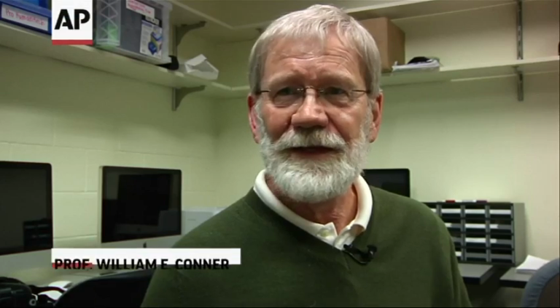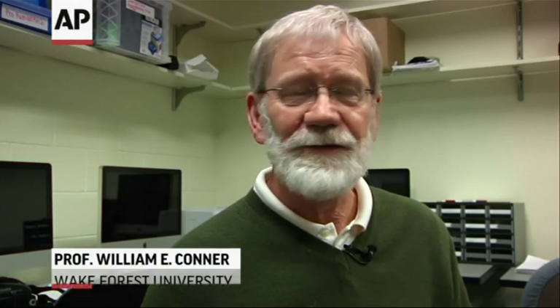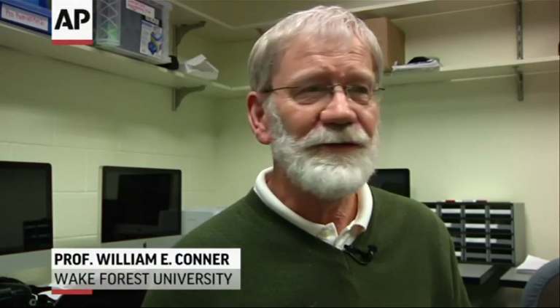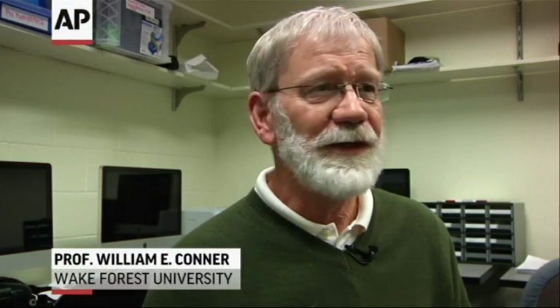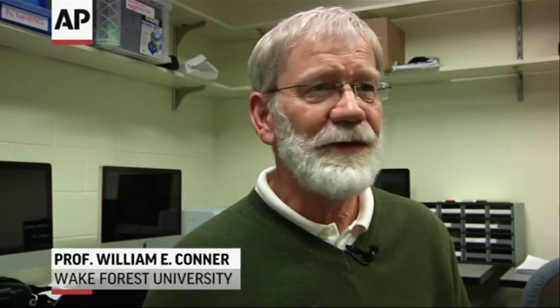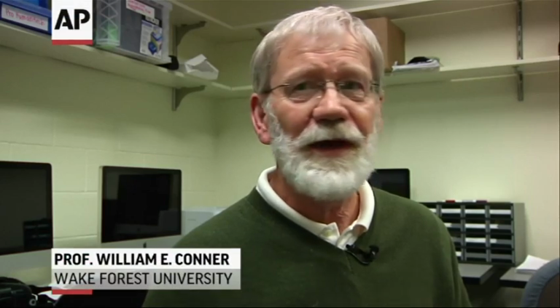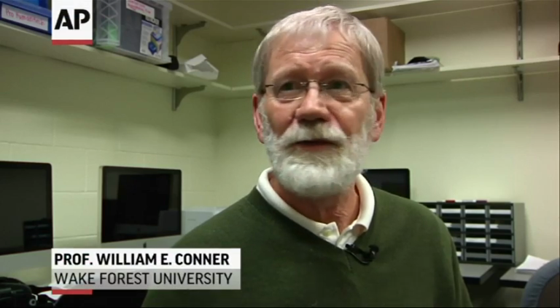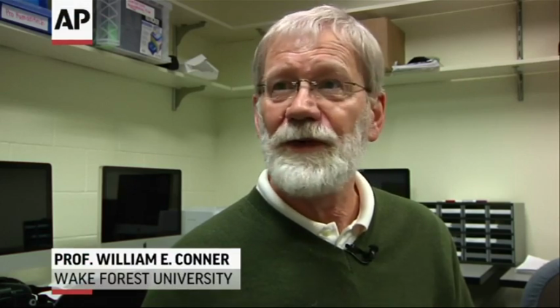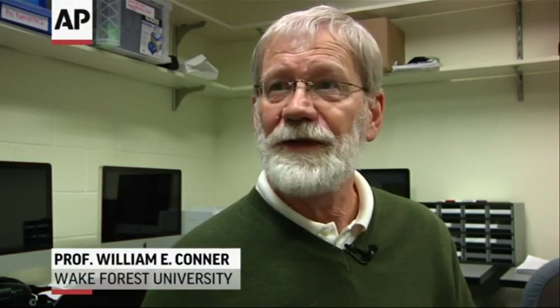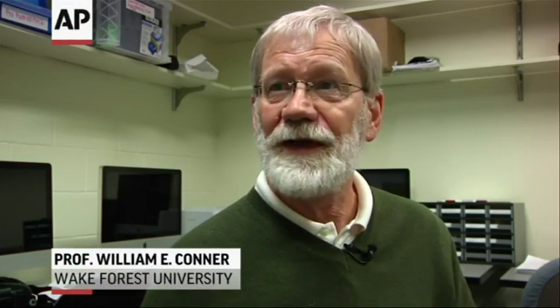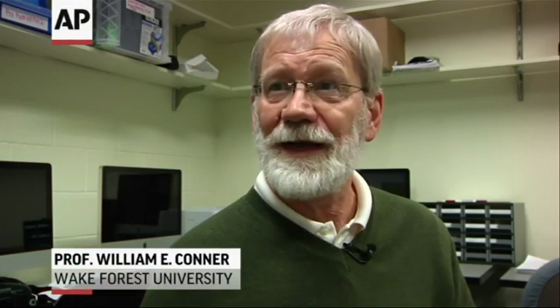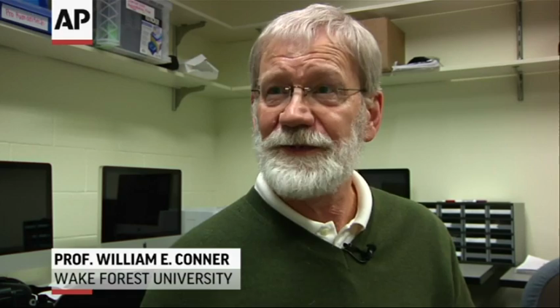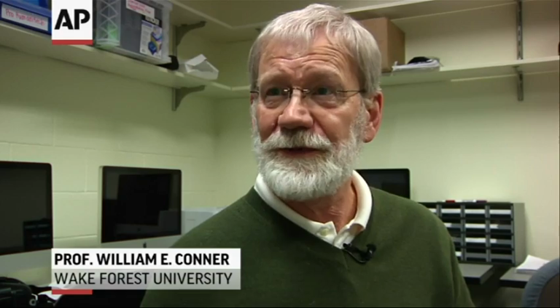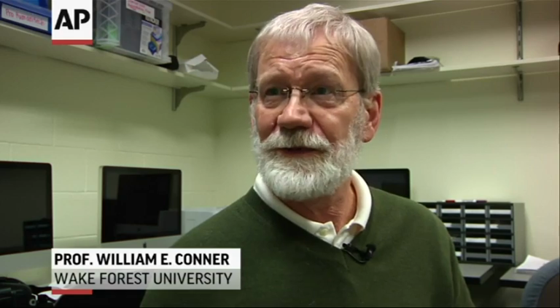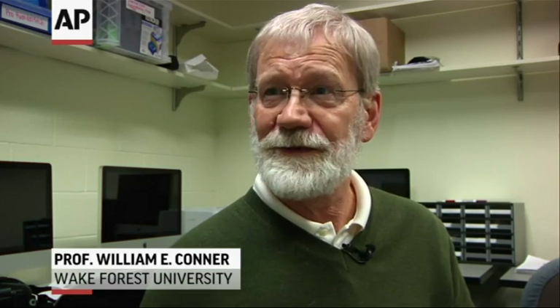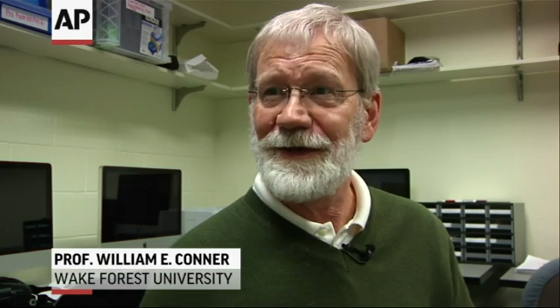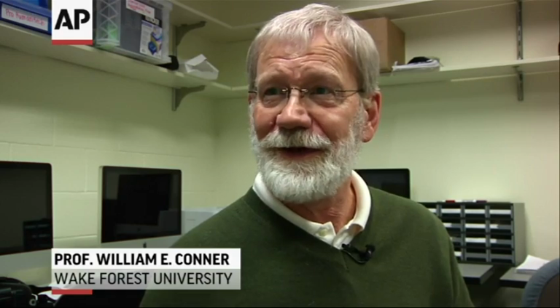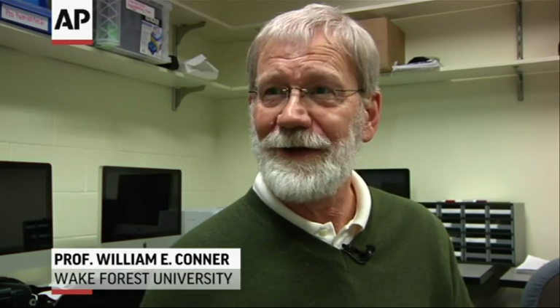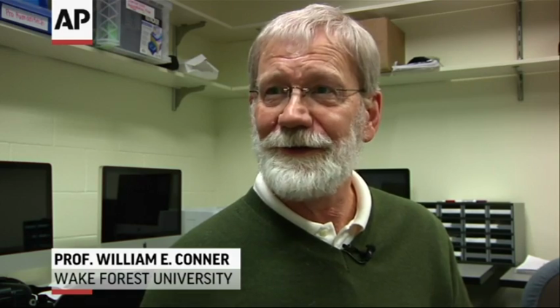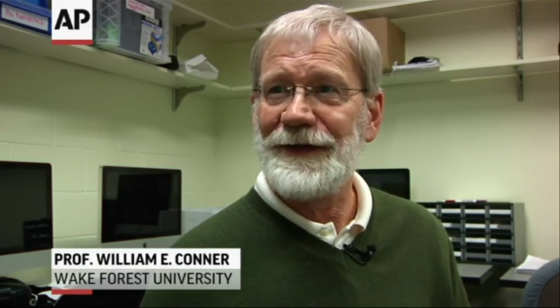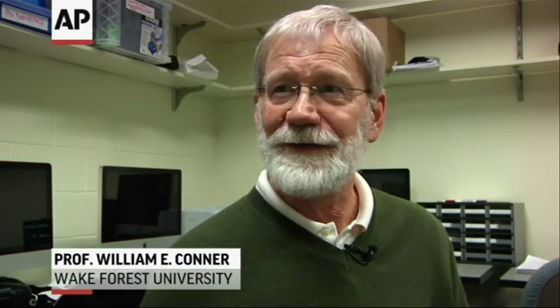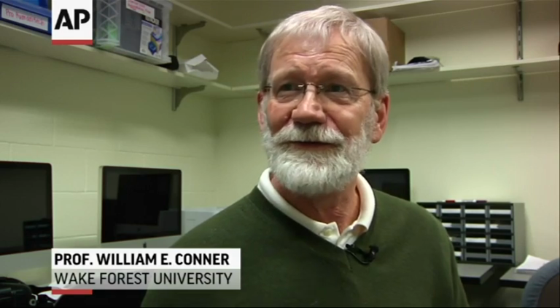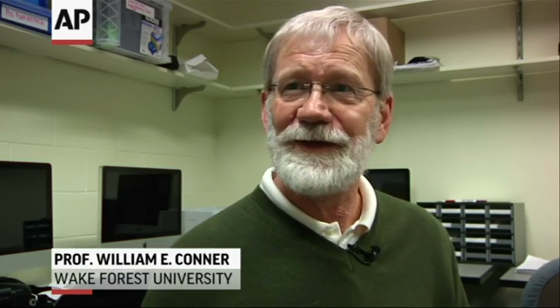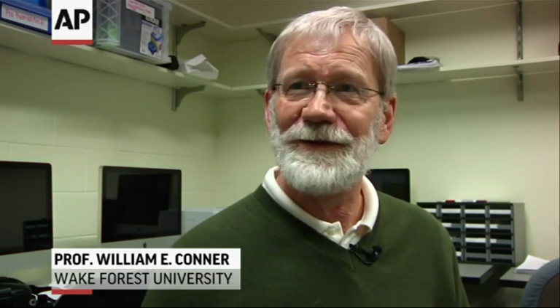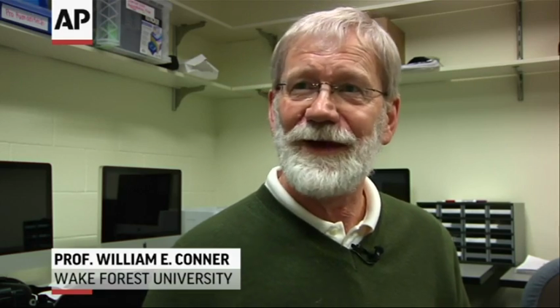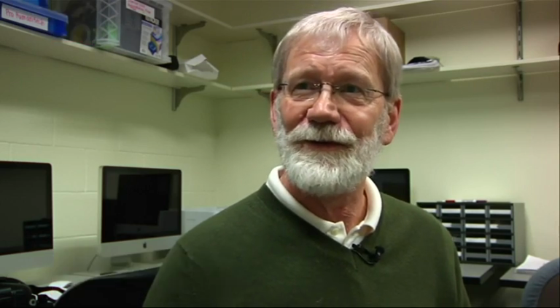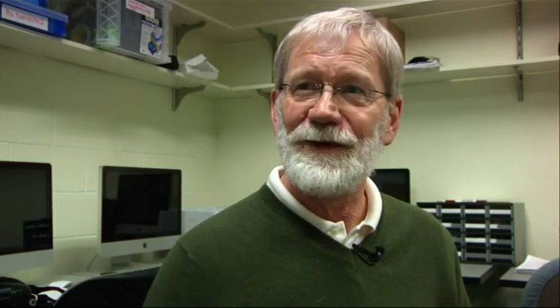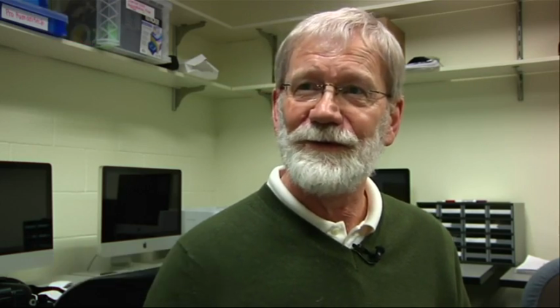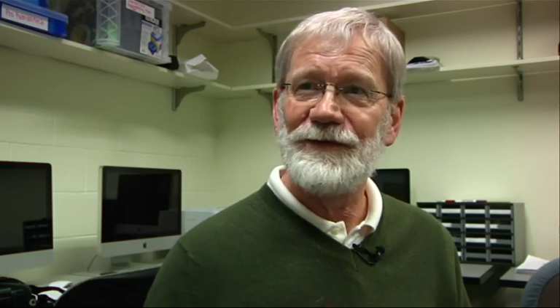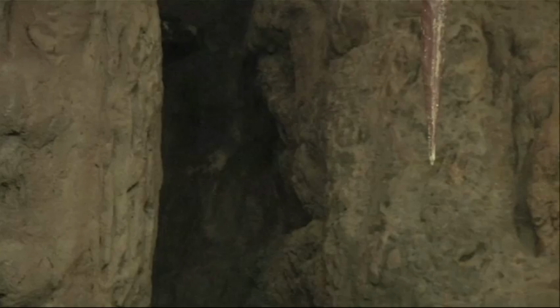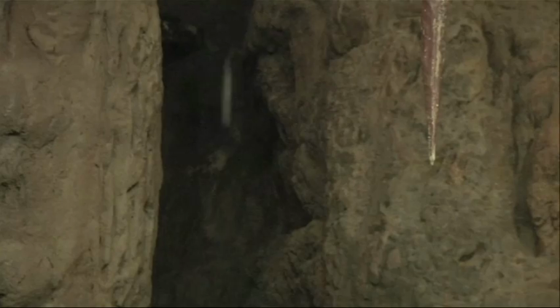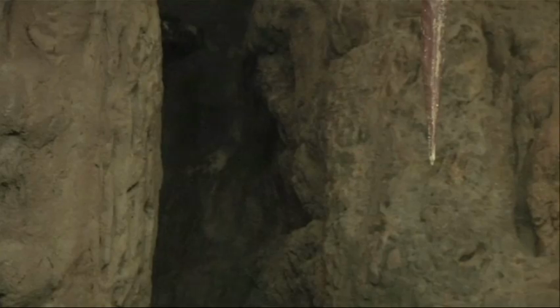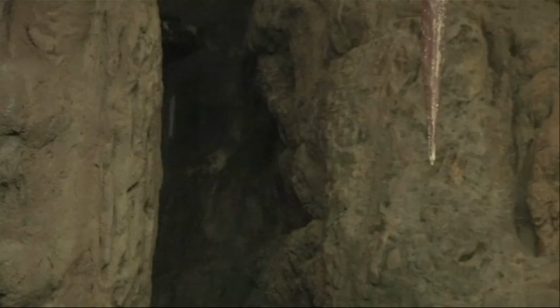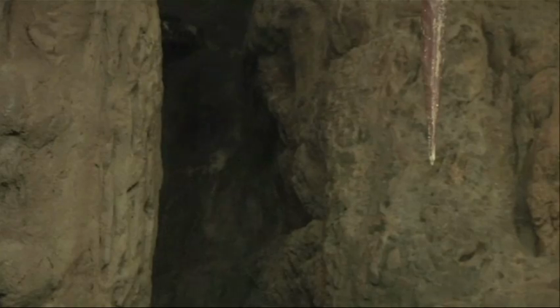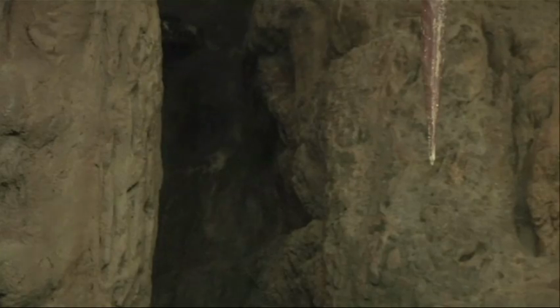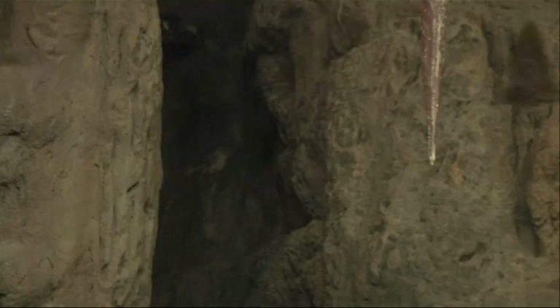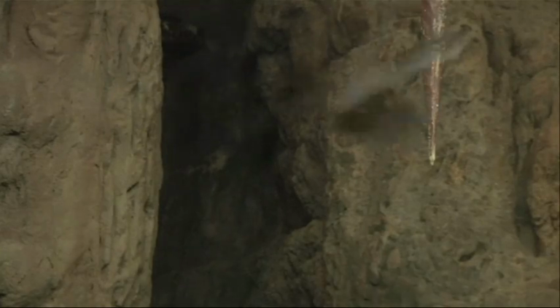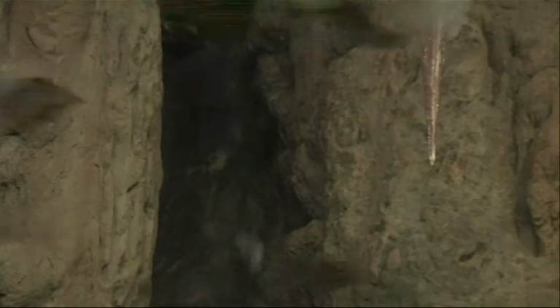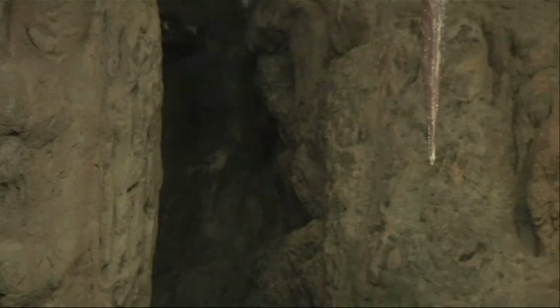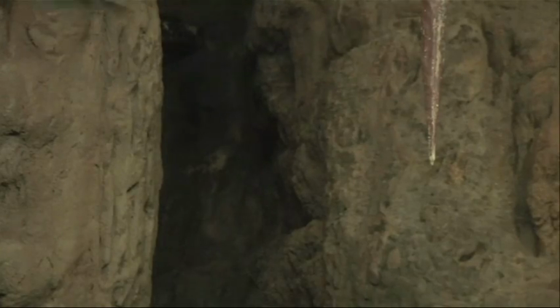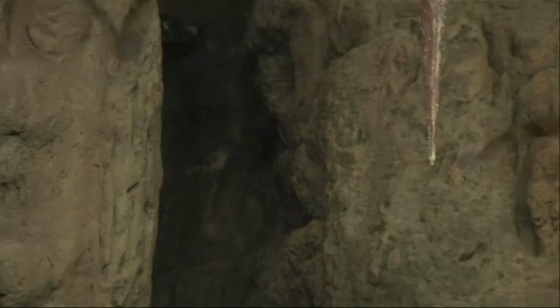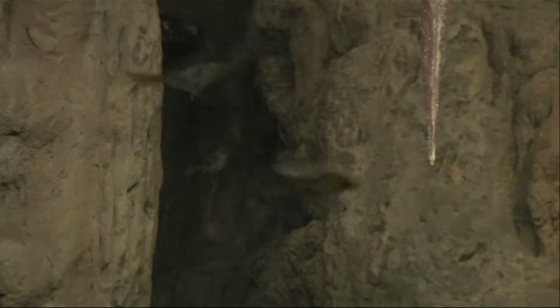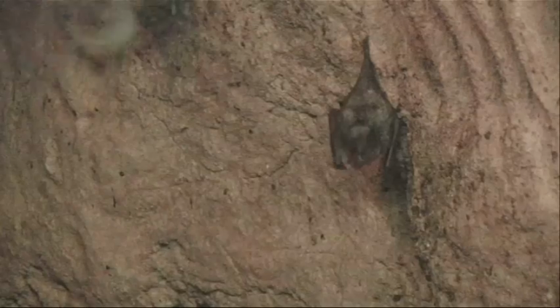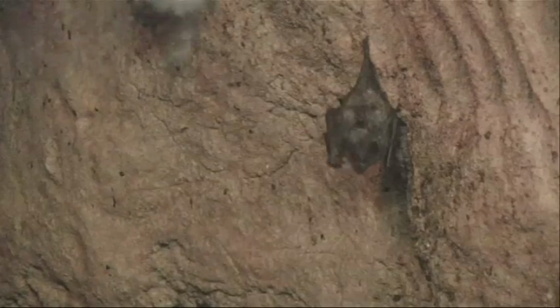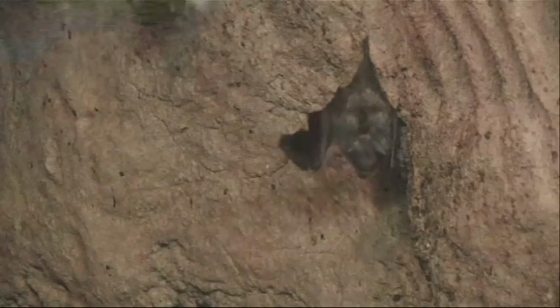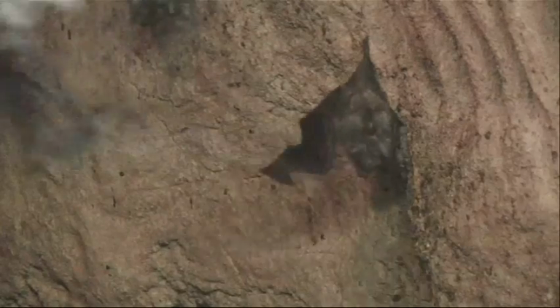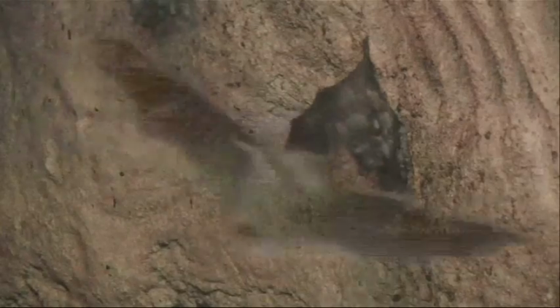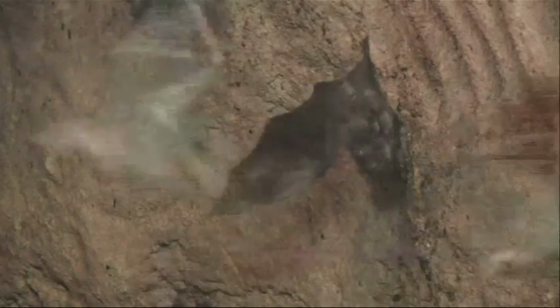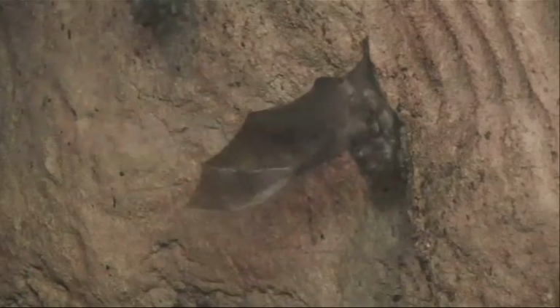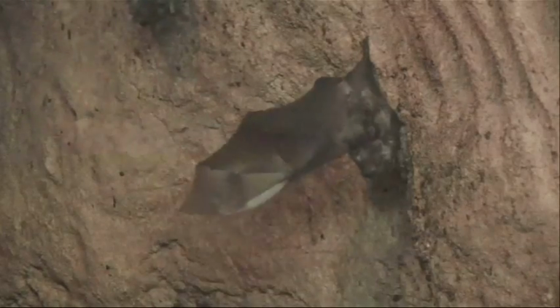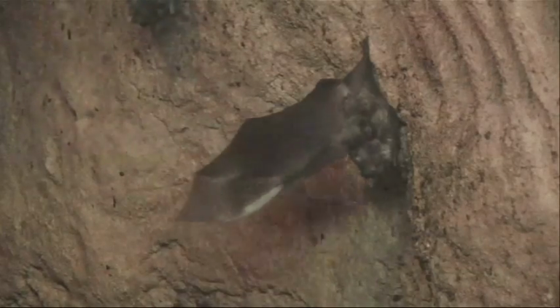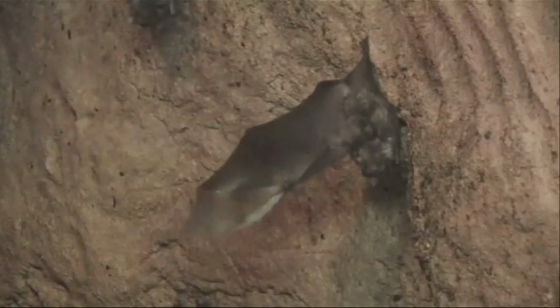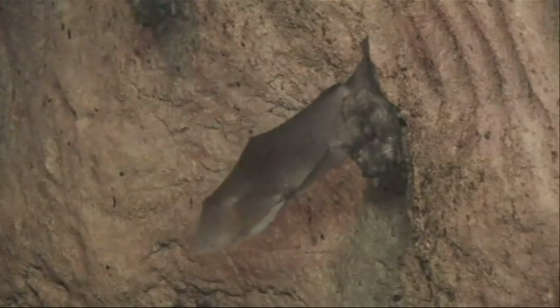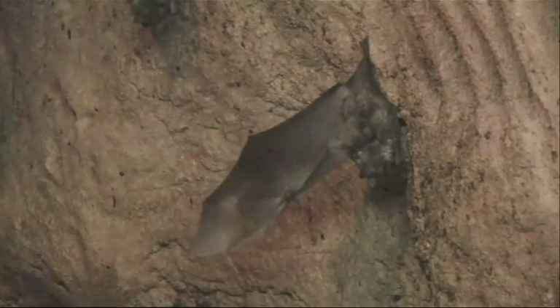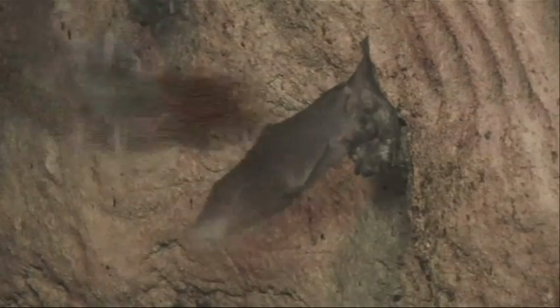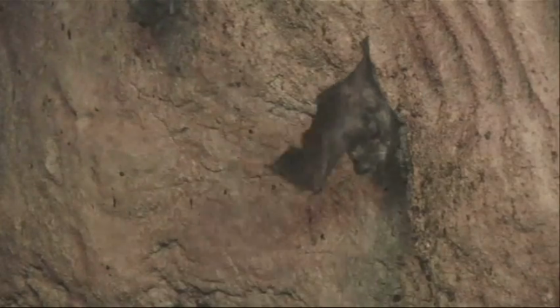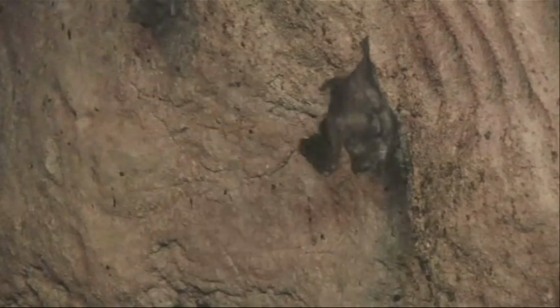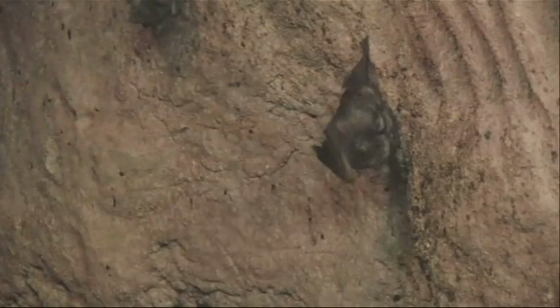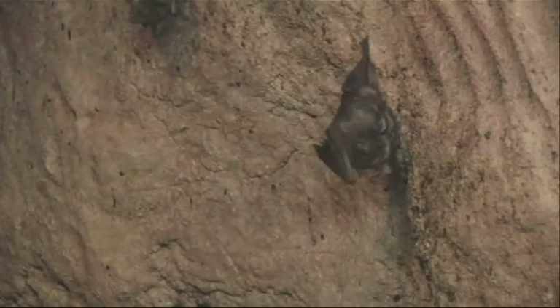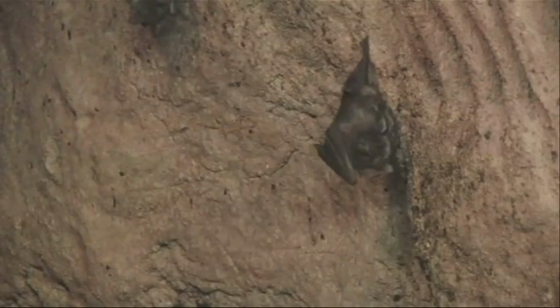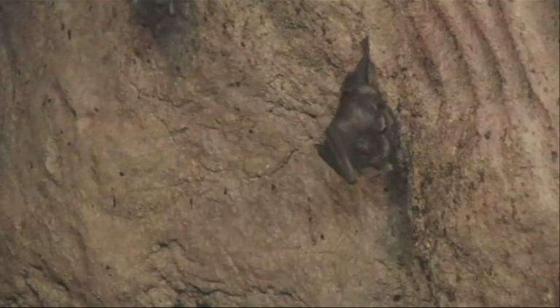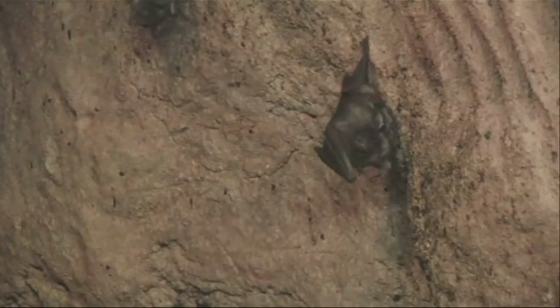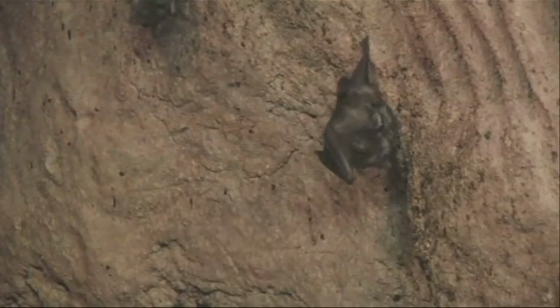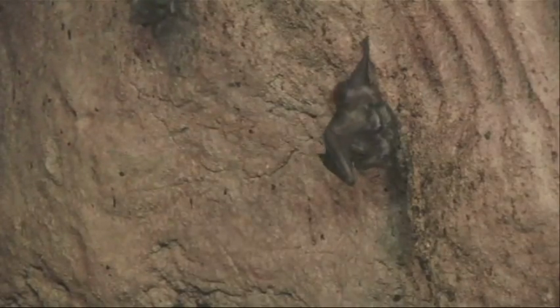"They can figure out where the obstacles are, they can figure out where food is, and they do all this, of course, in the dark."